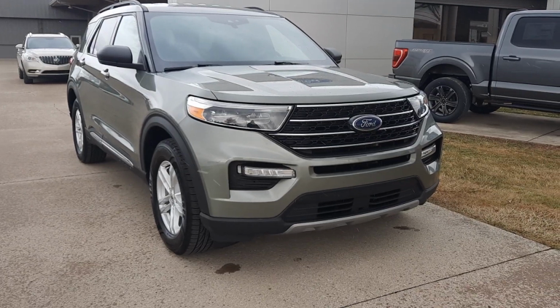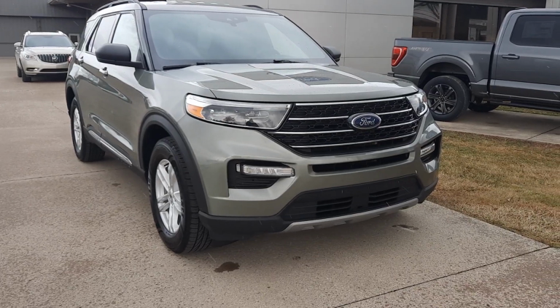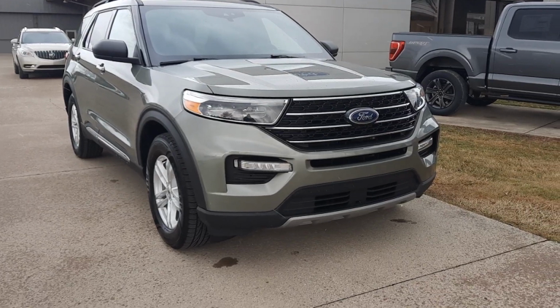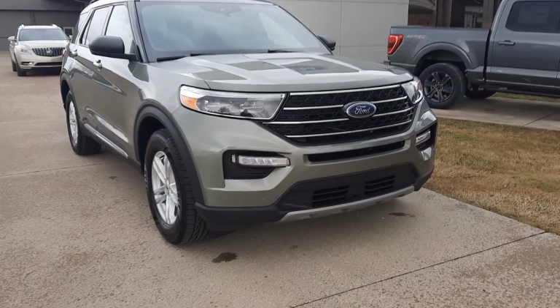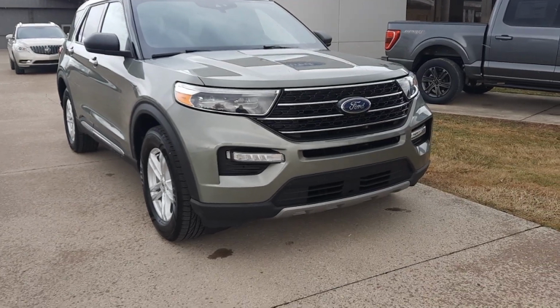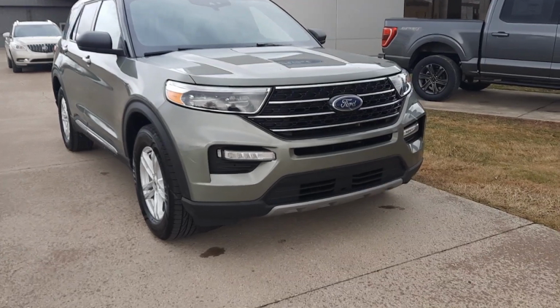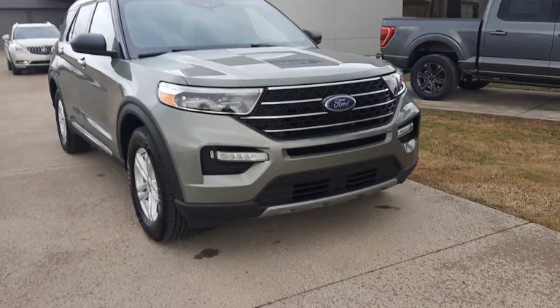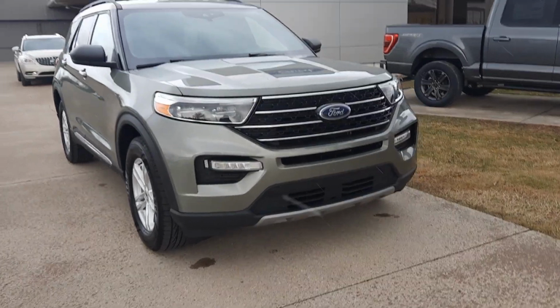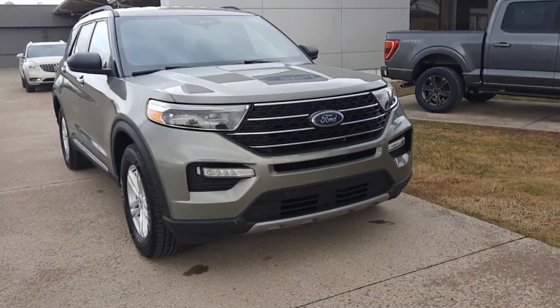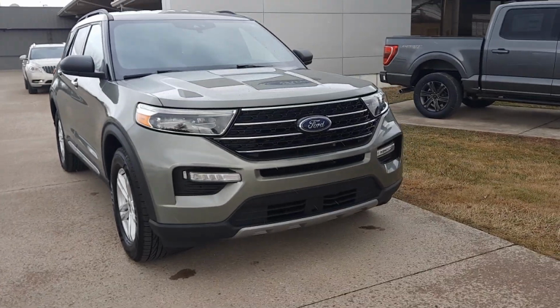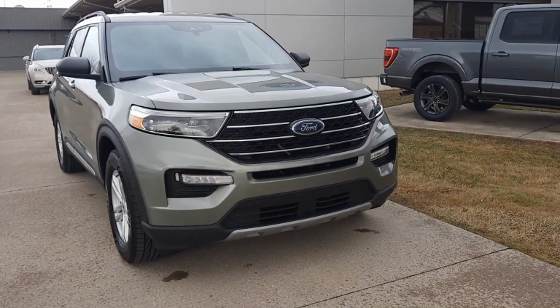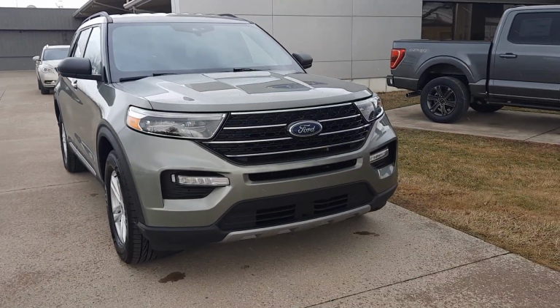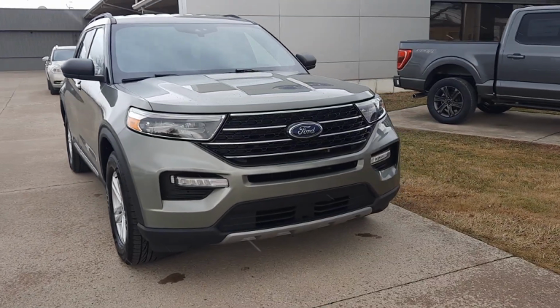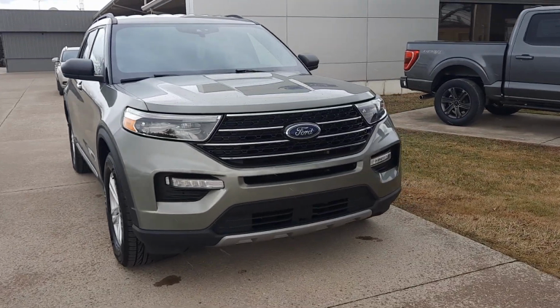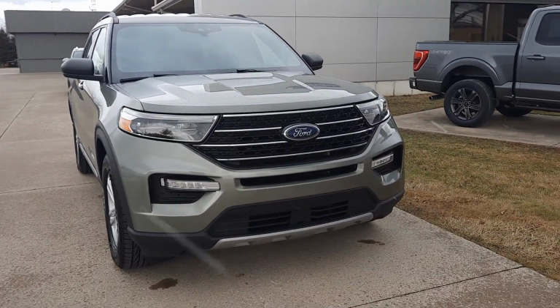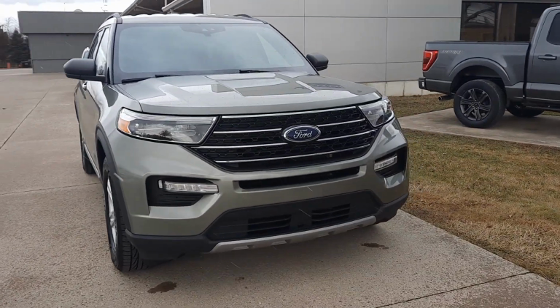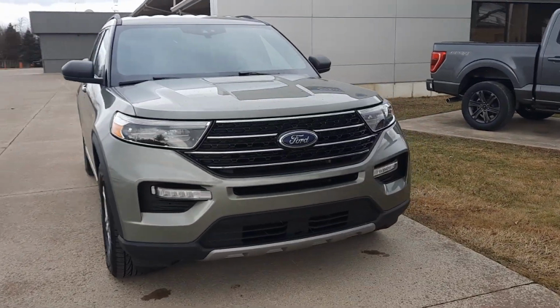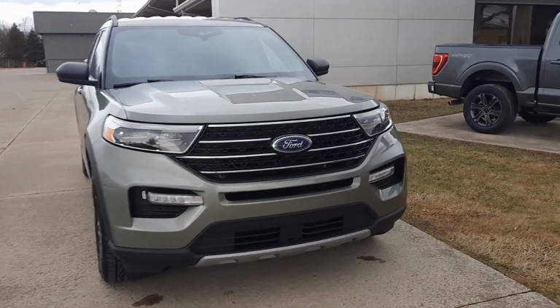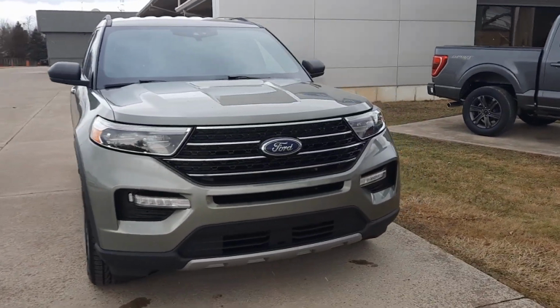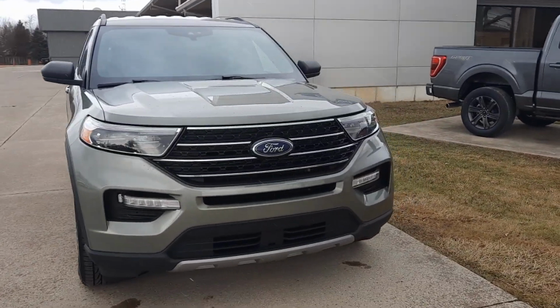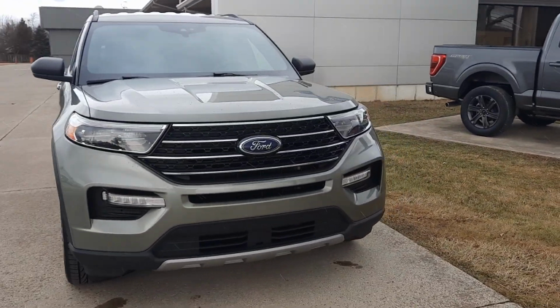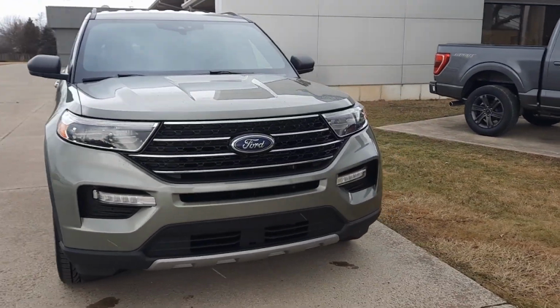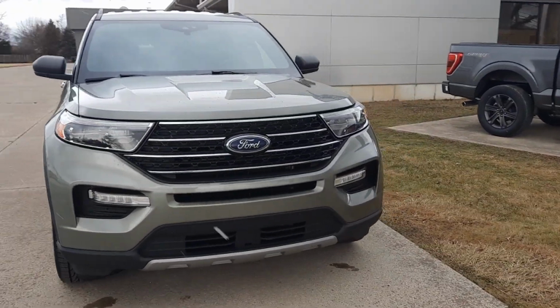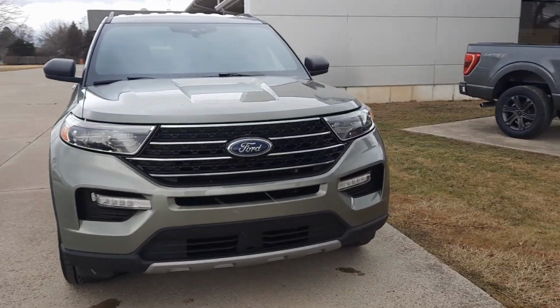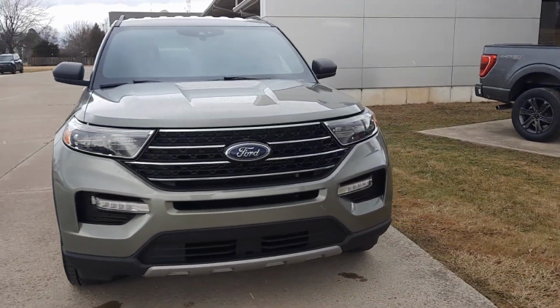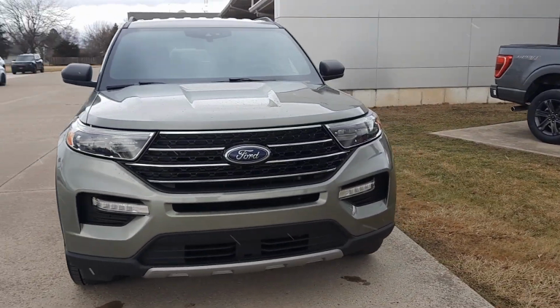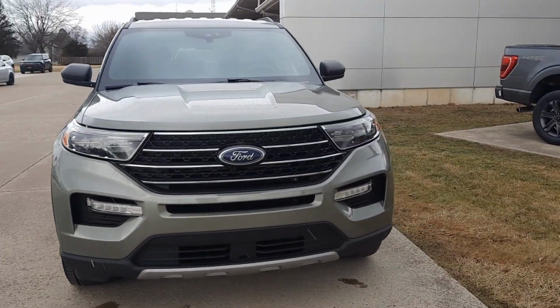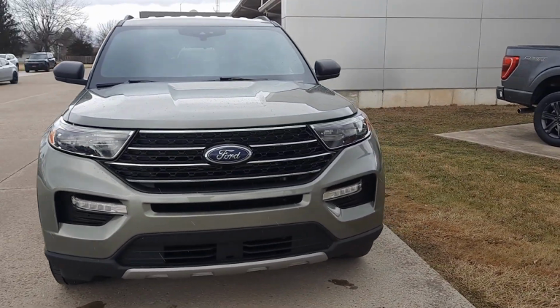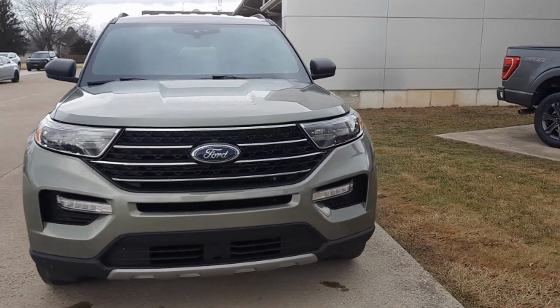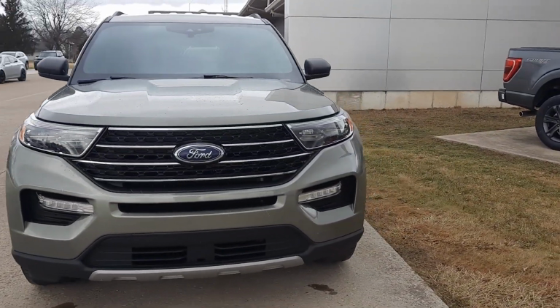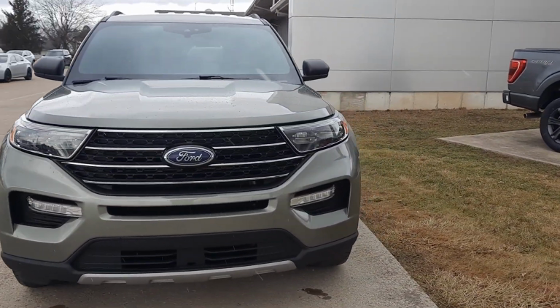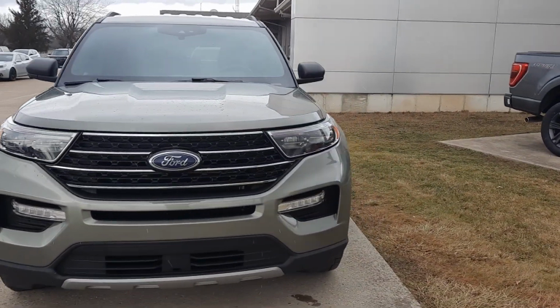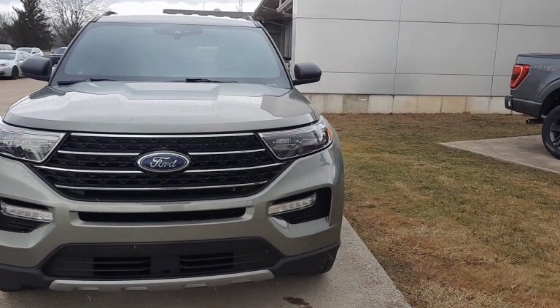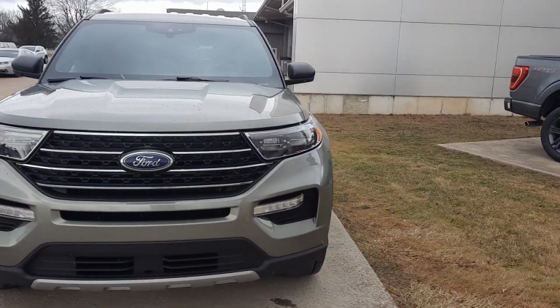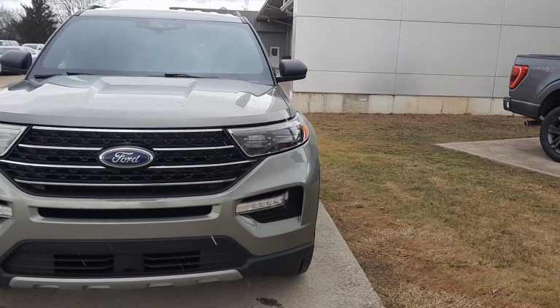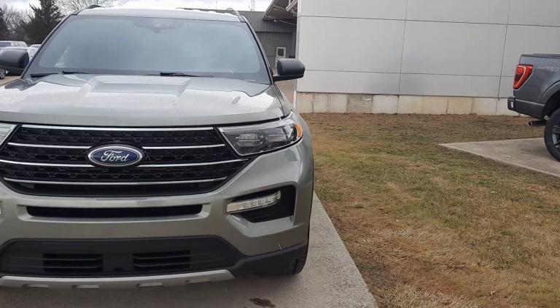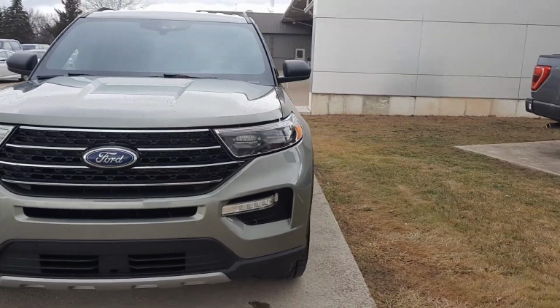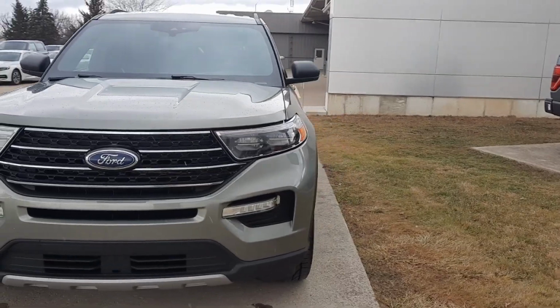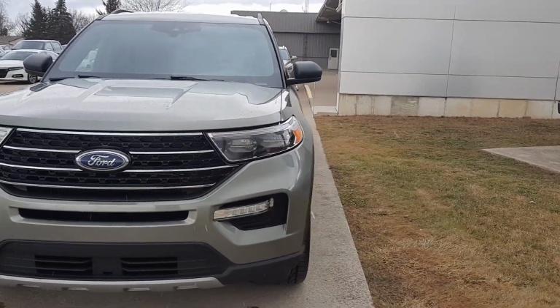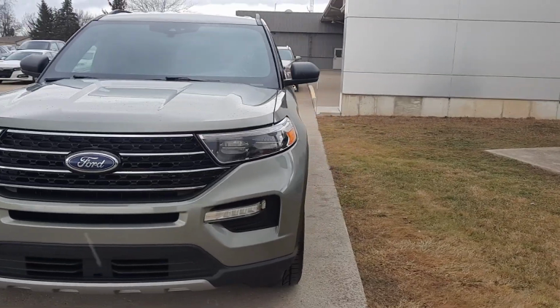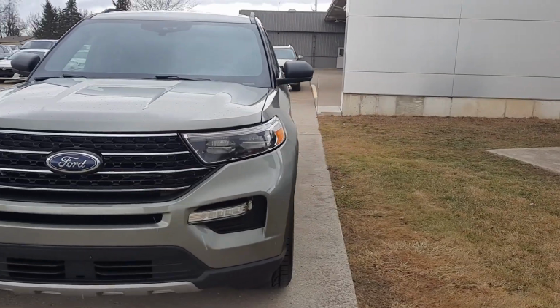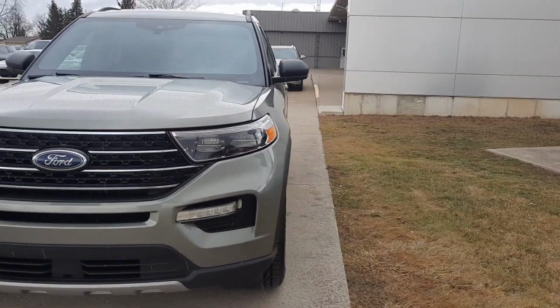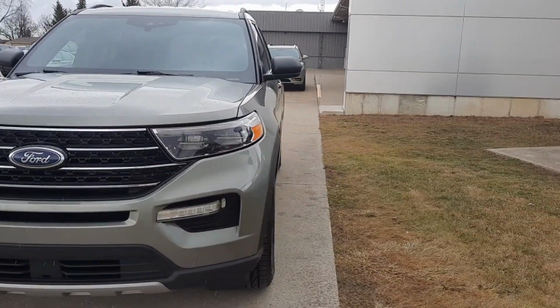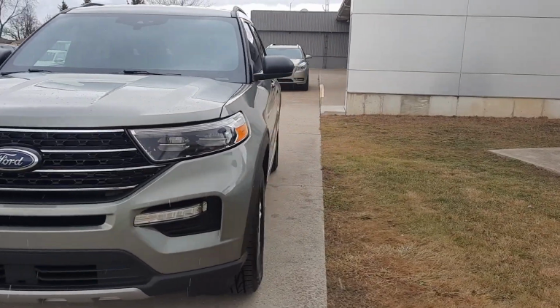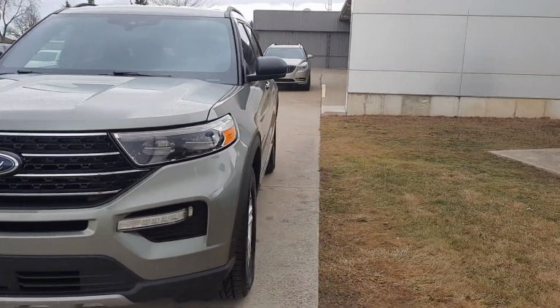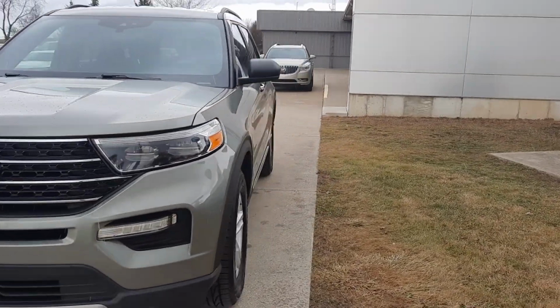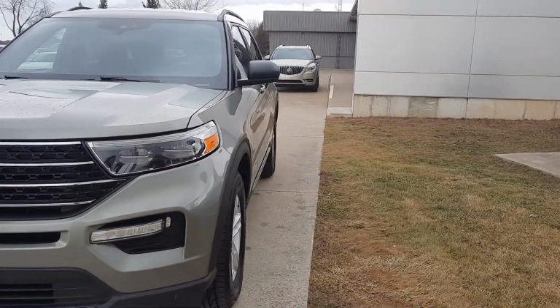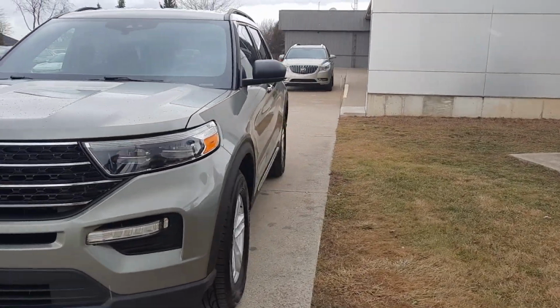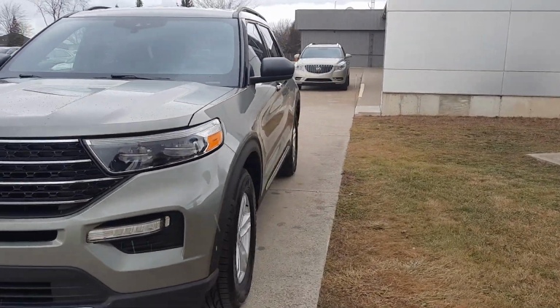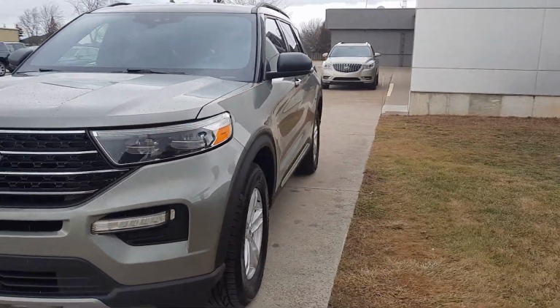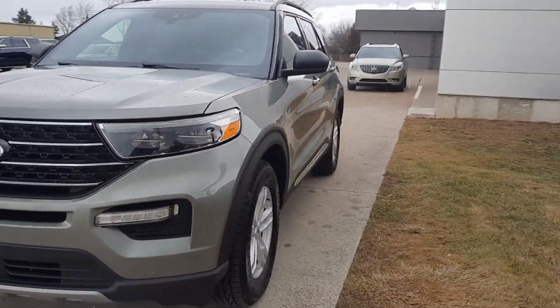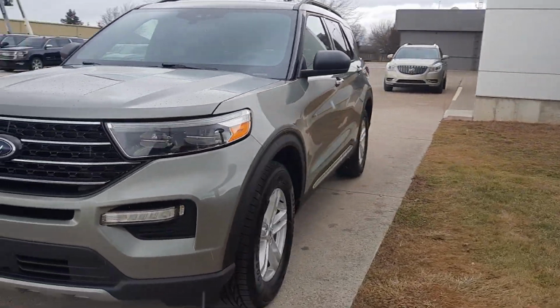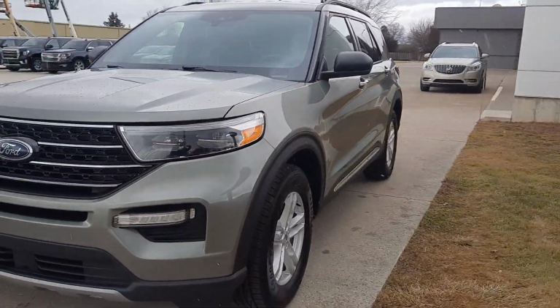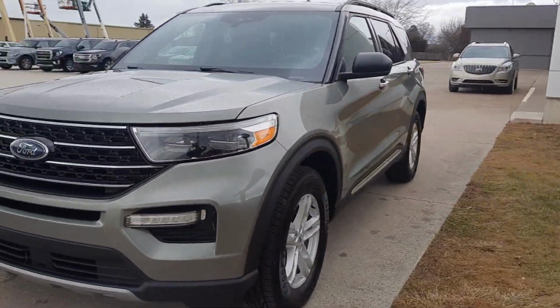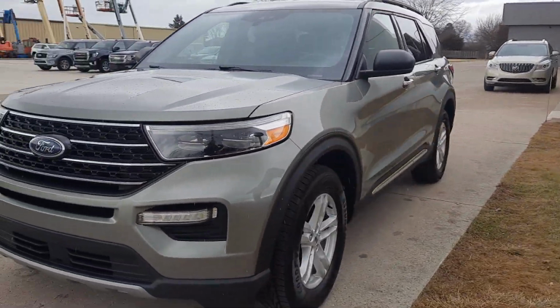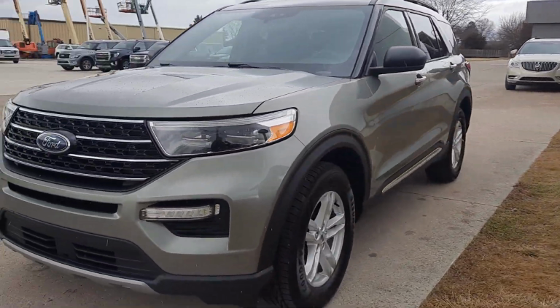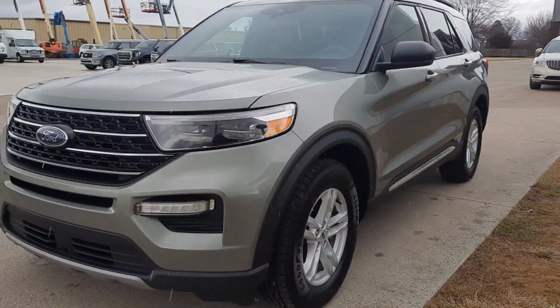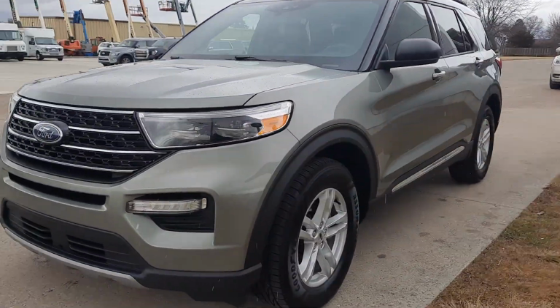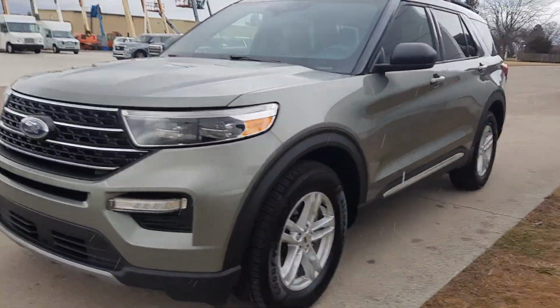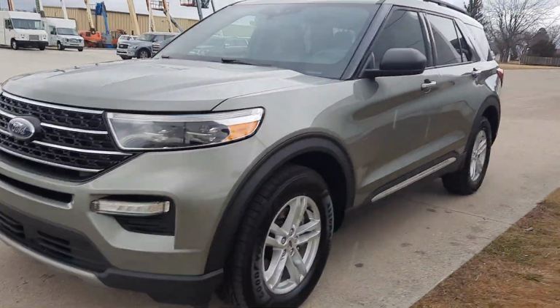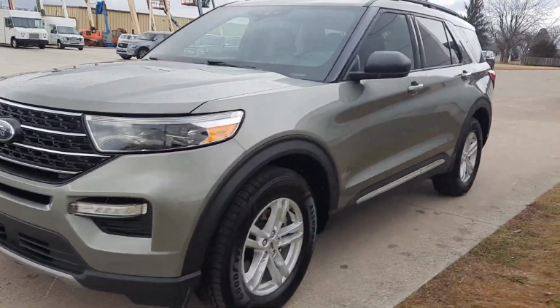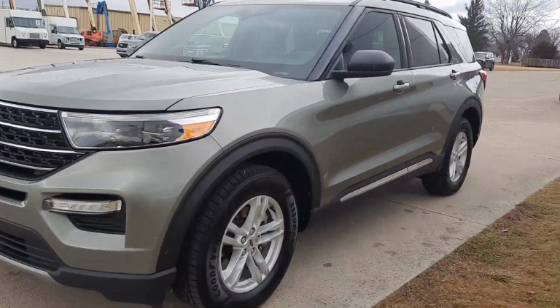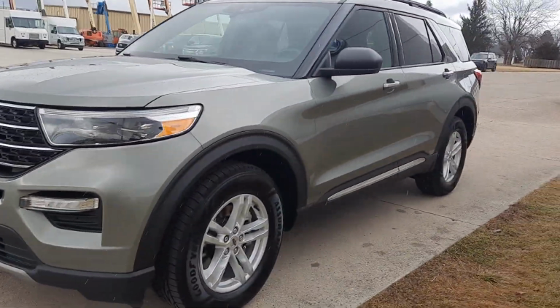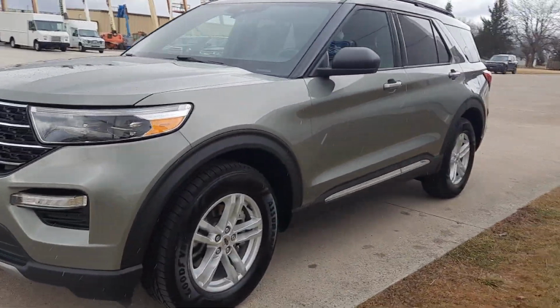Angel here at Terry Henricks Ford. Gonna take you on a quick walk around of this 2020 Ford Explorer XLT.